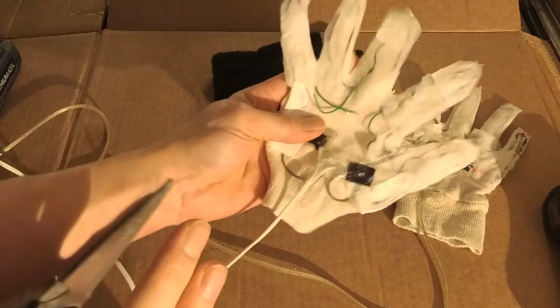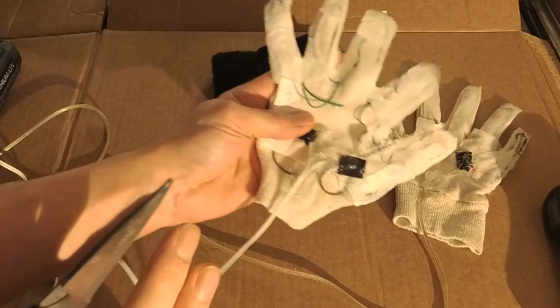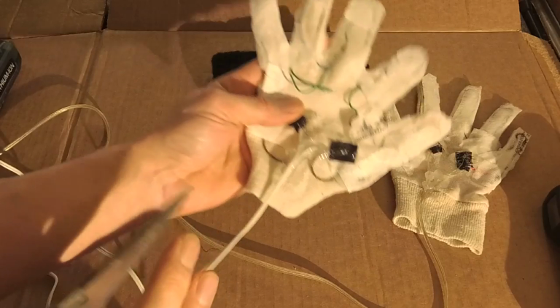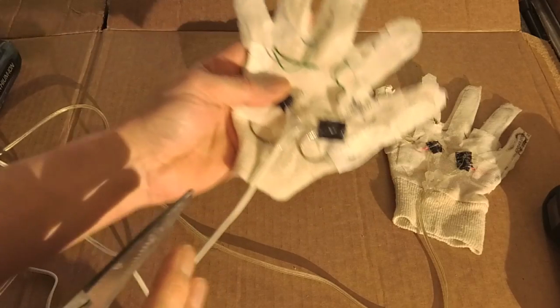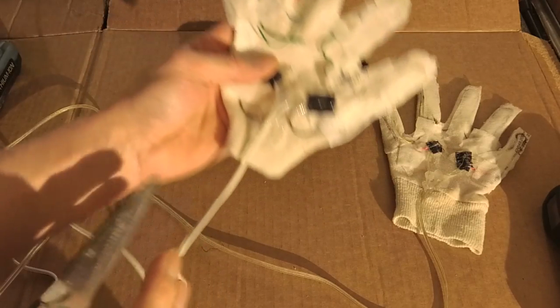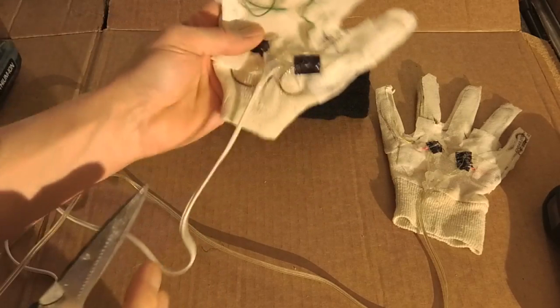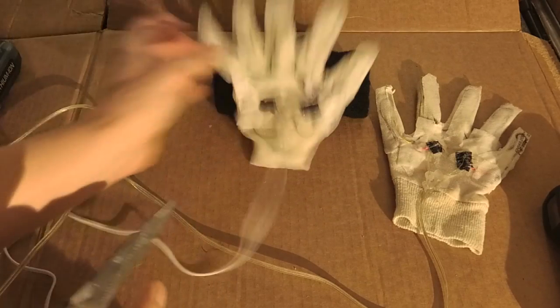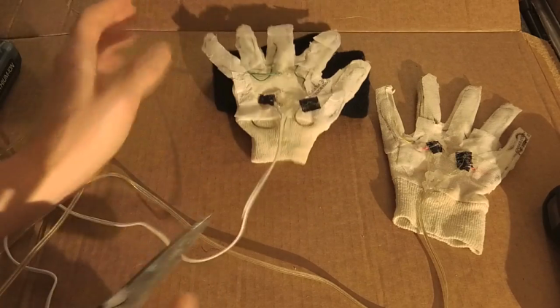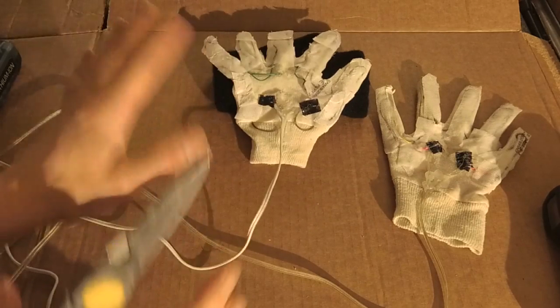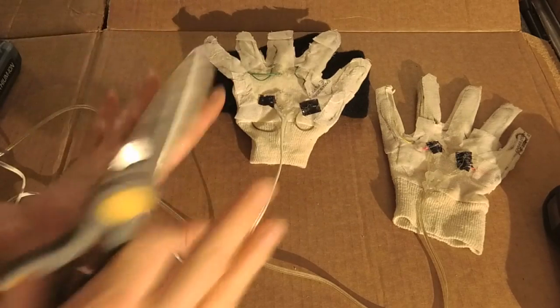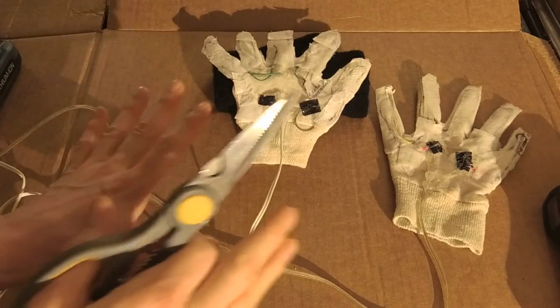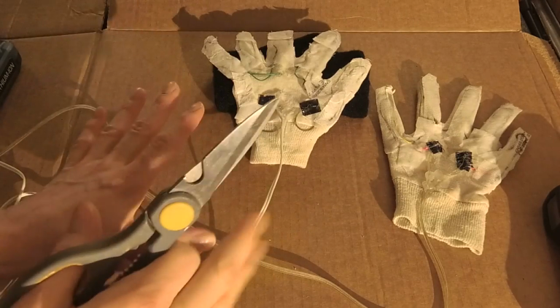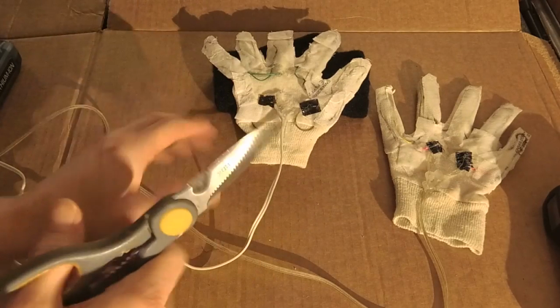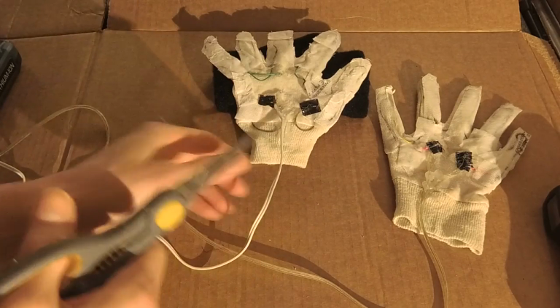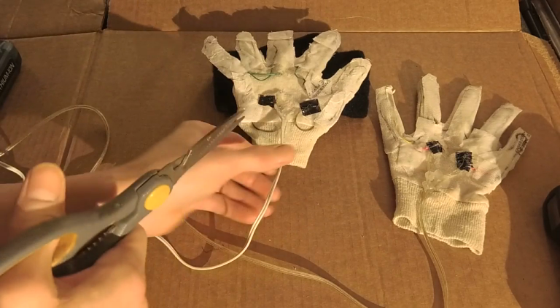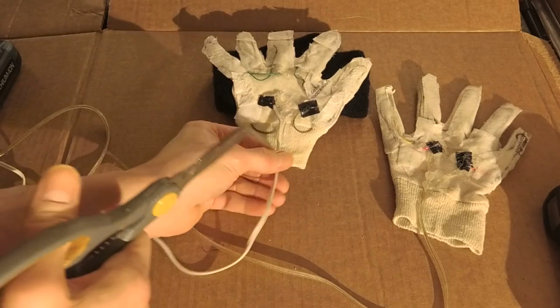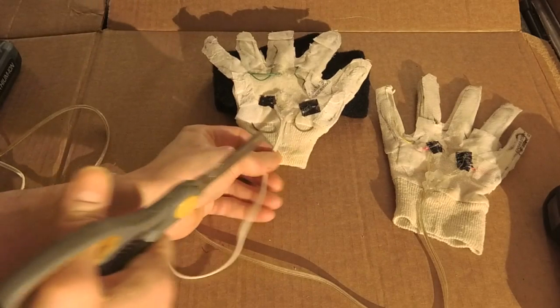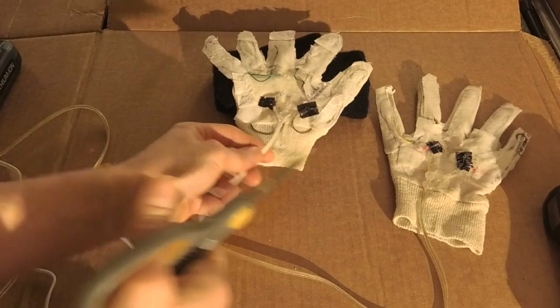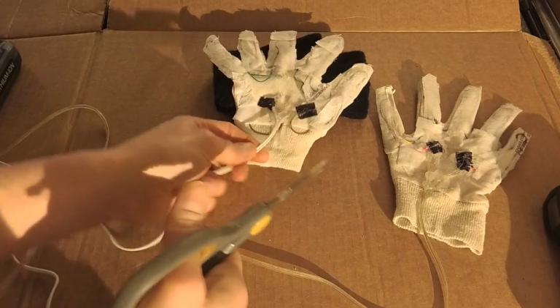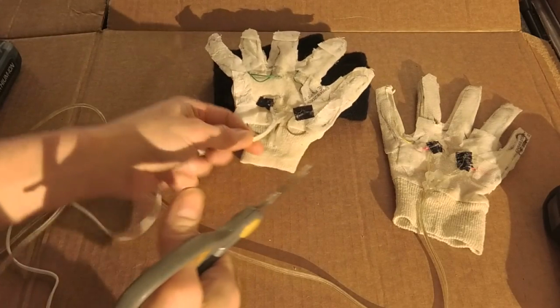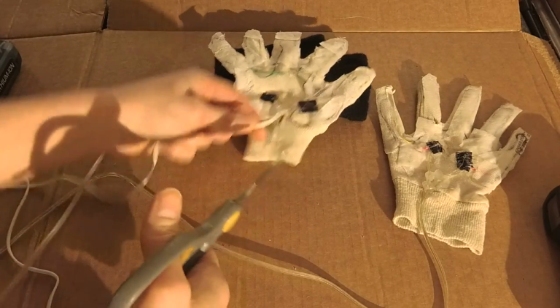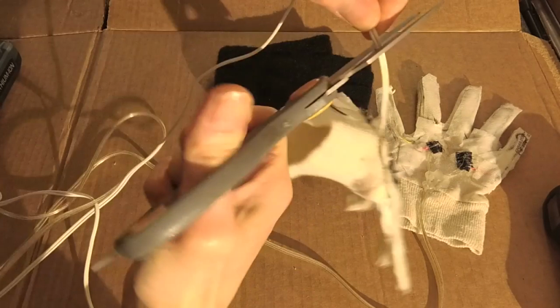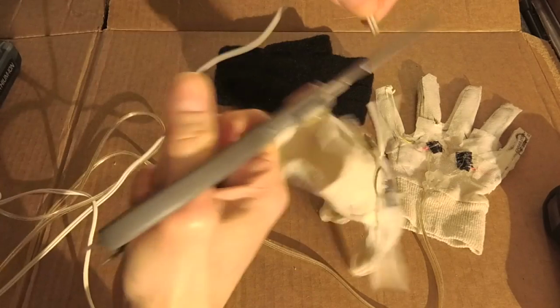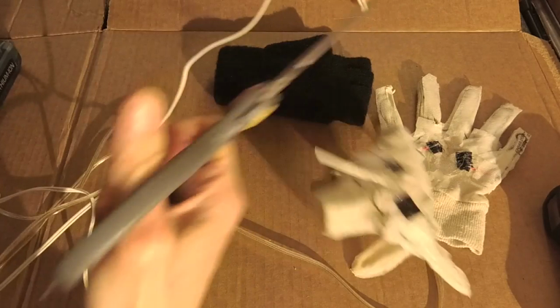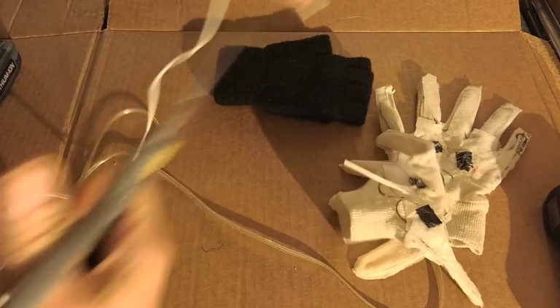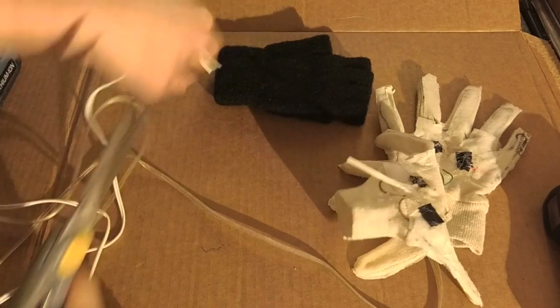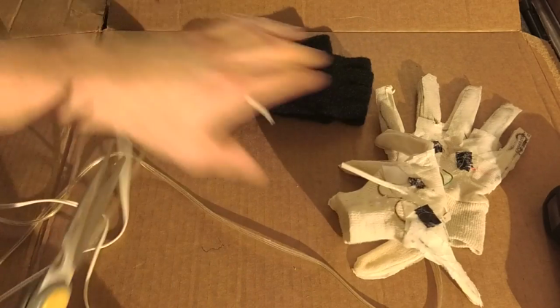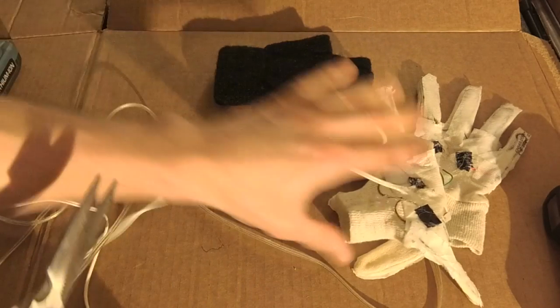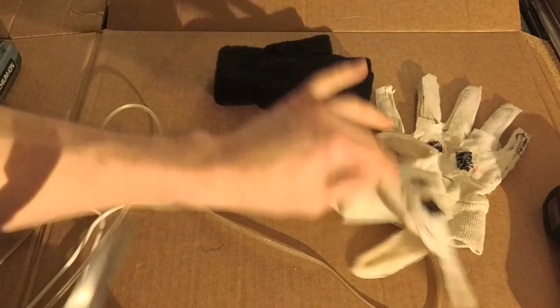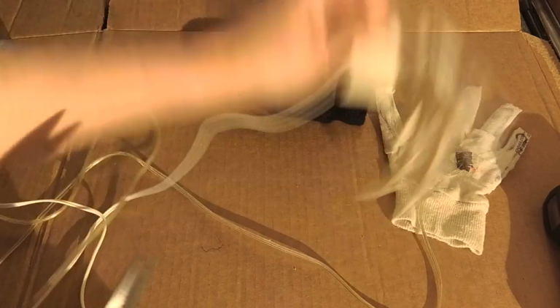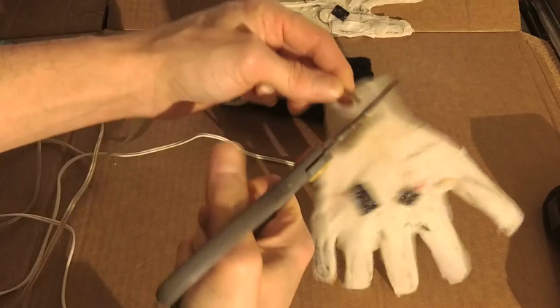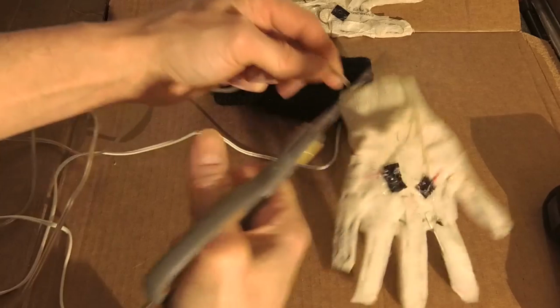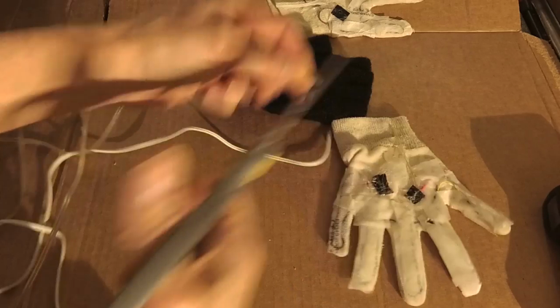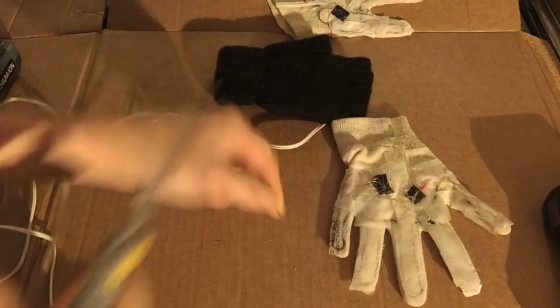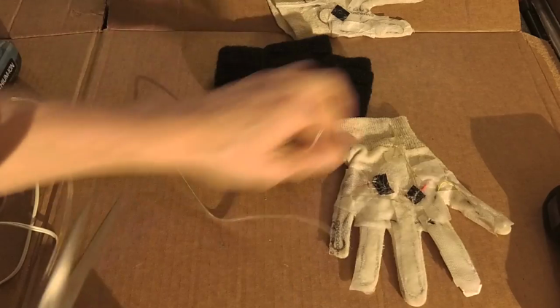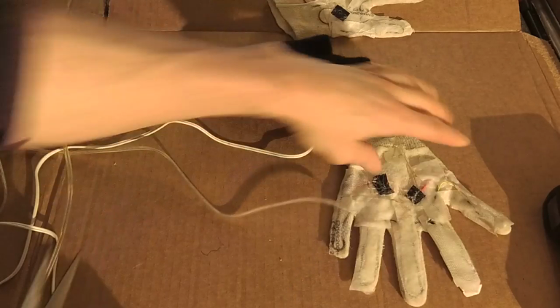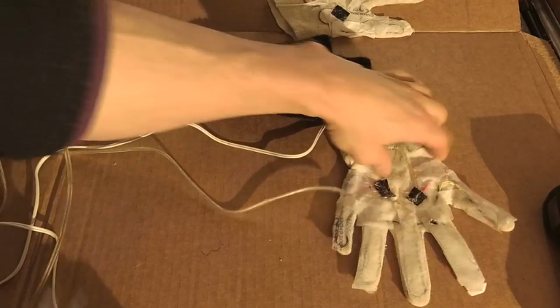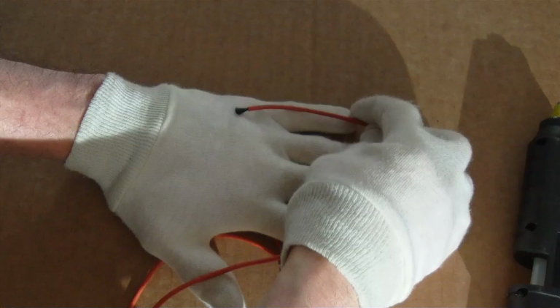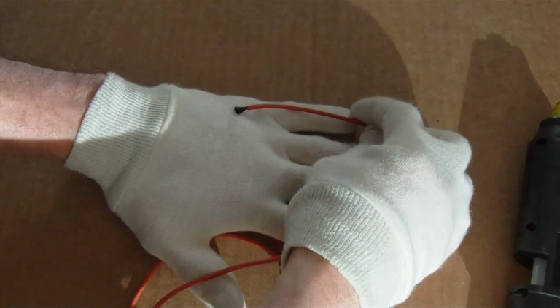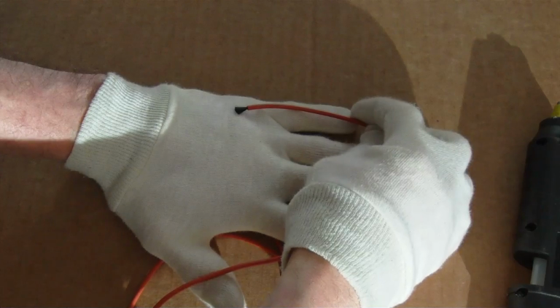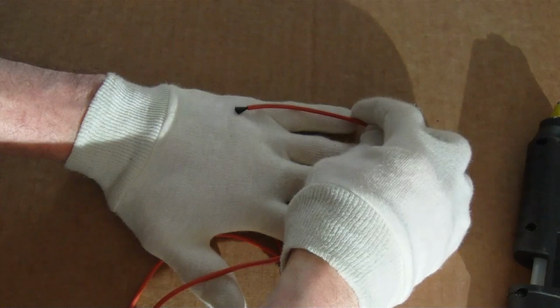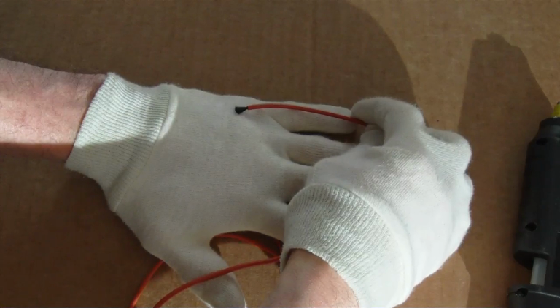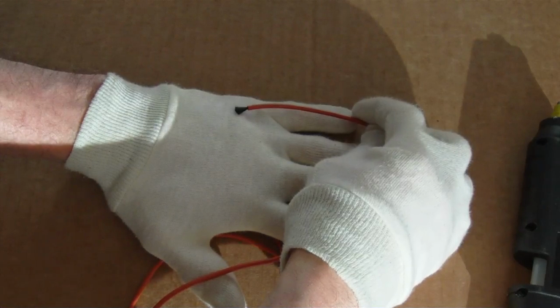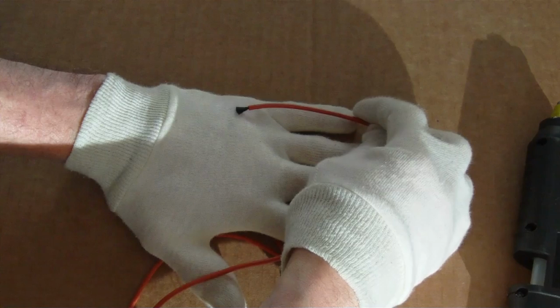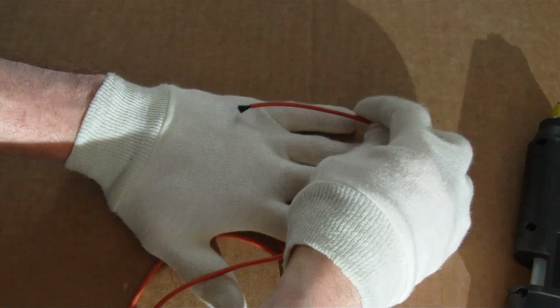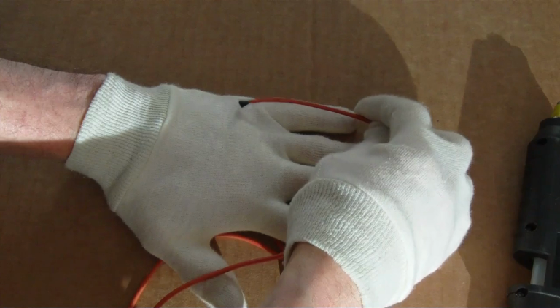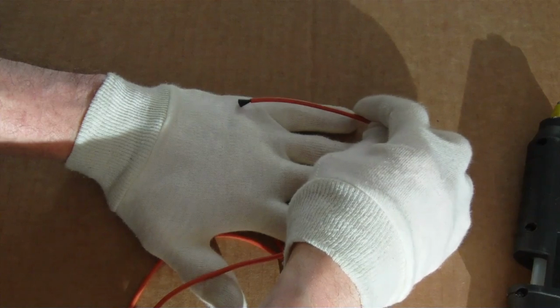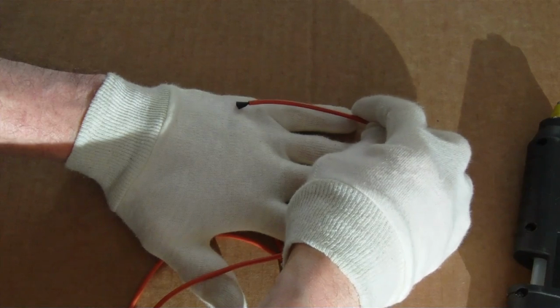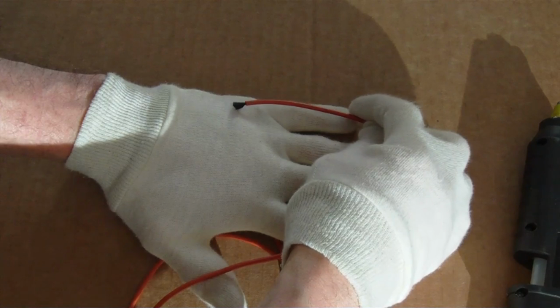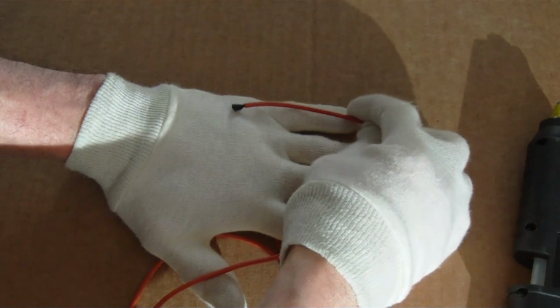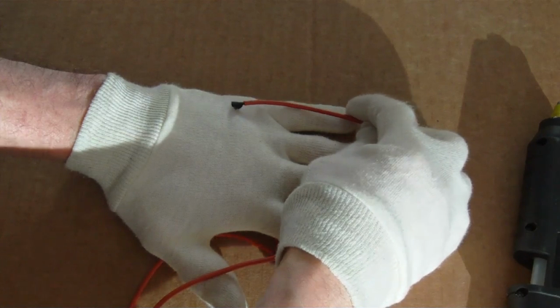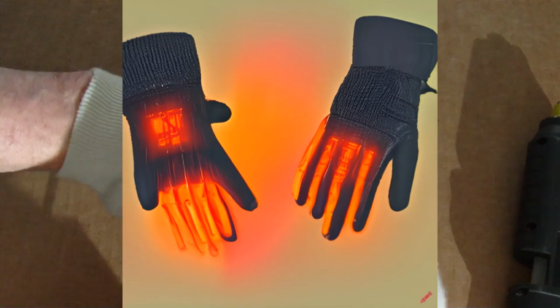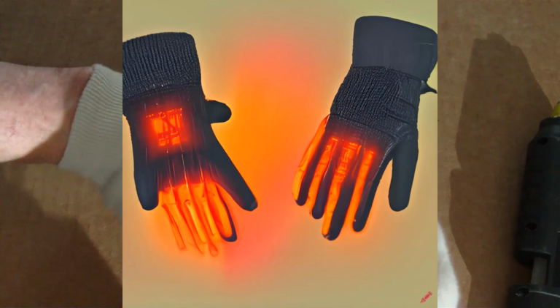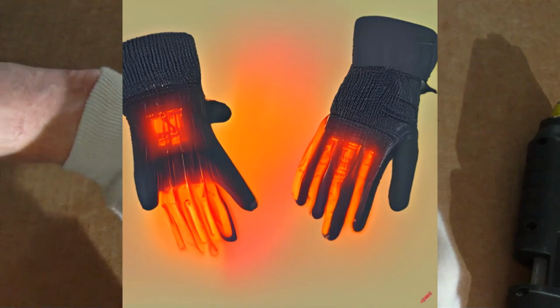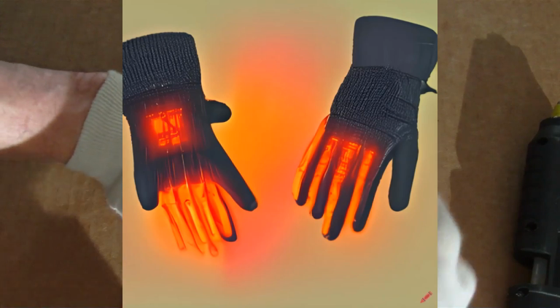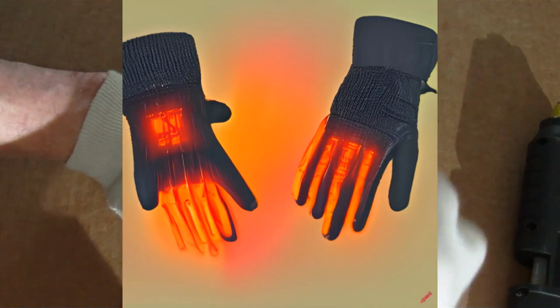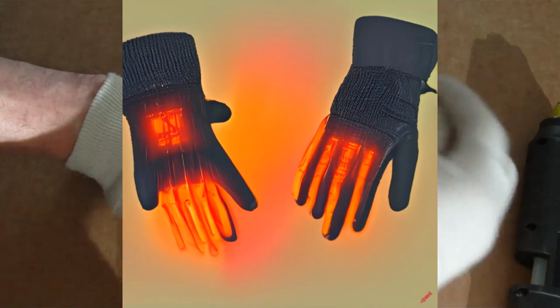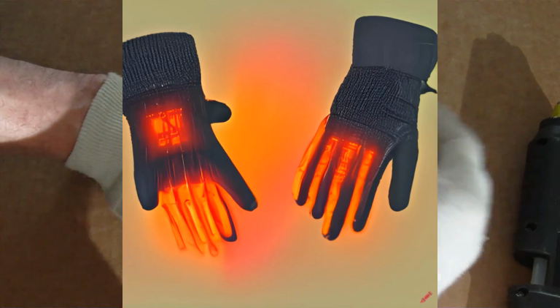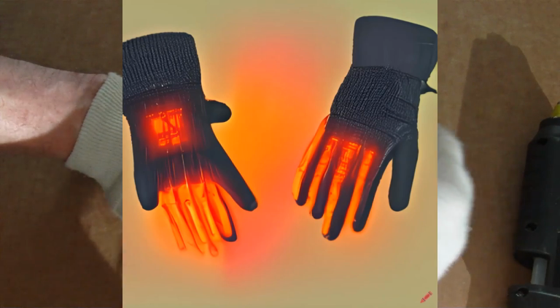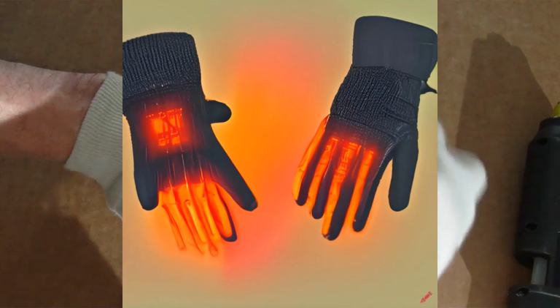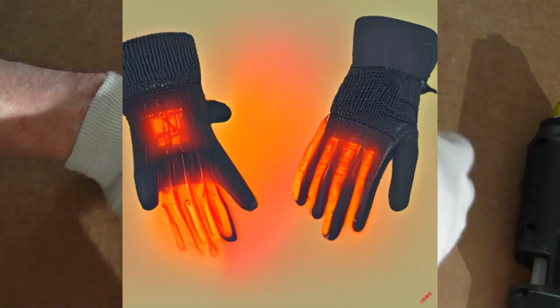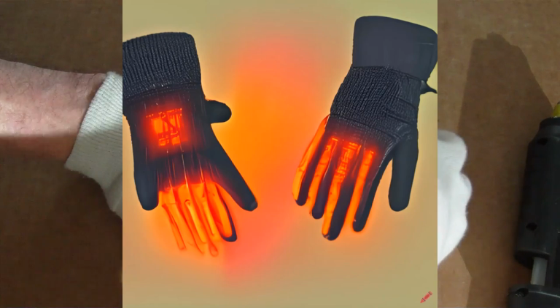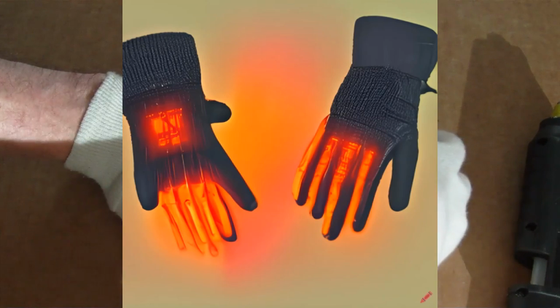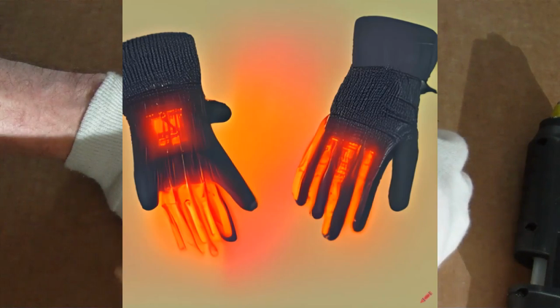These were a dead DIY project. There goes that. Attempt number two: homemade heated gloves.